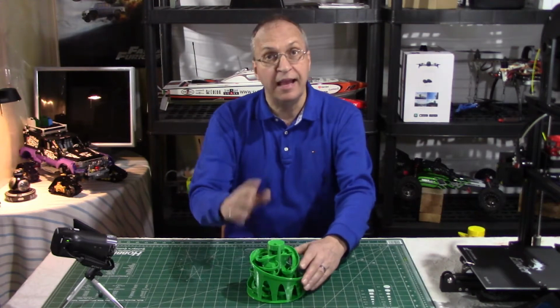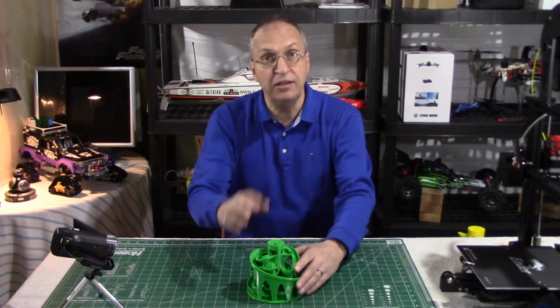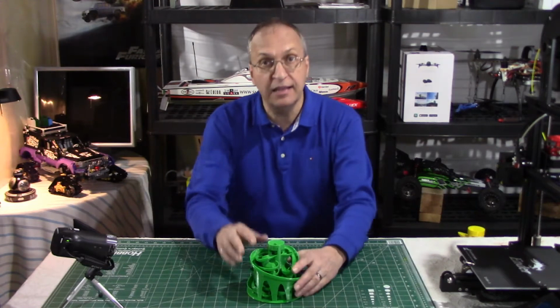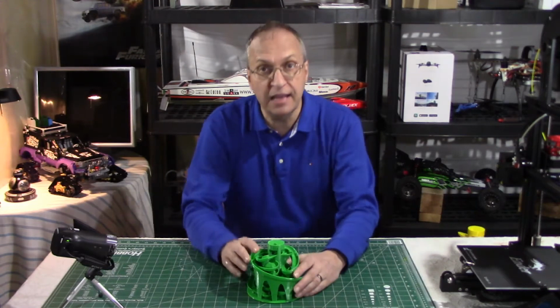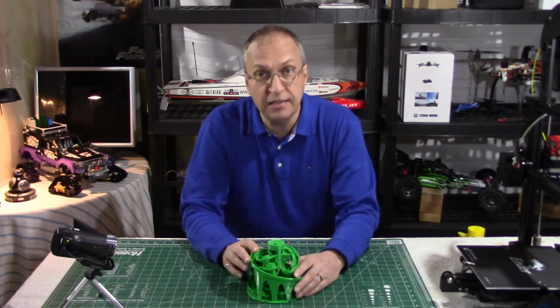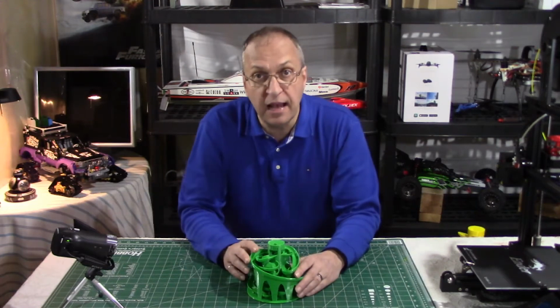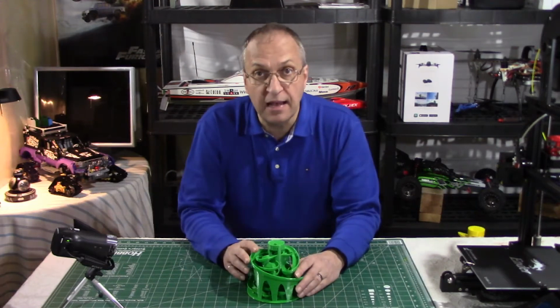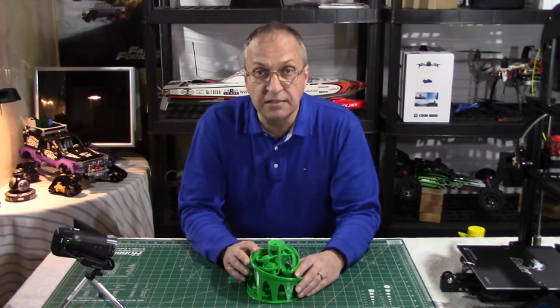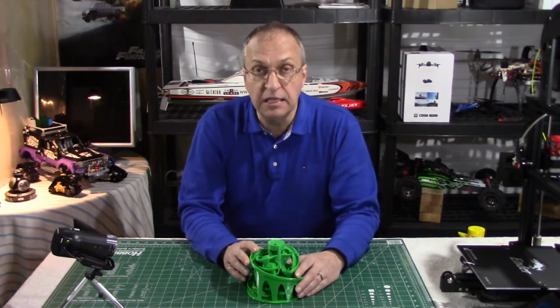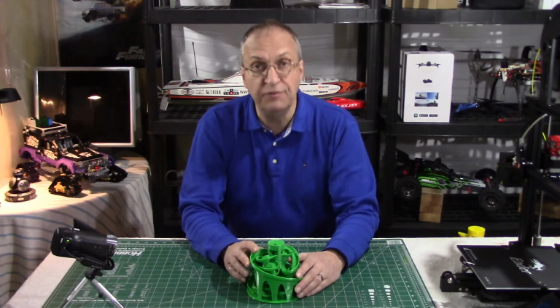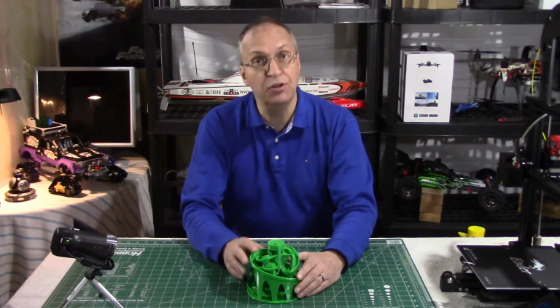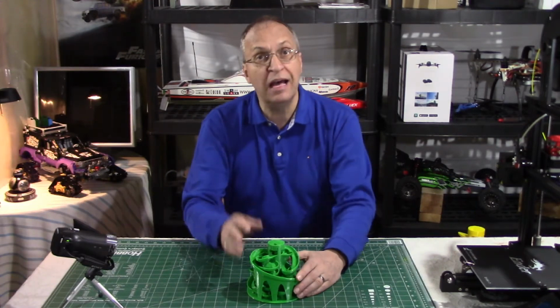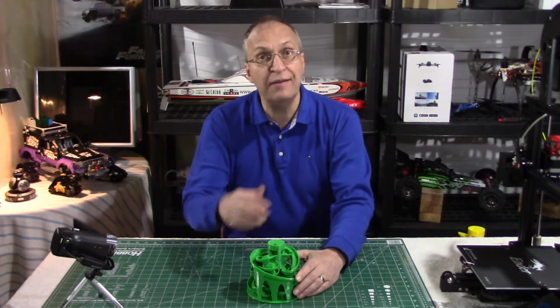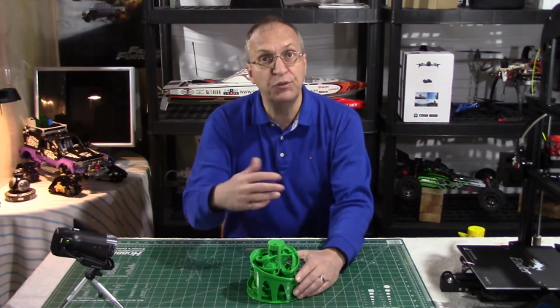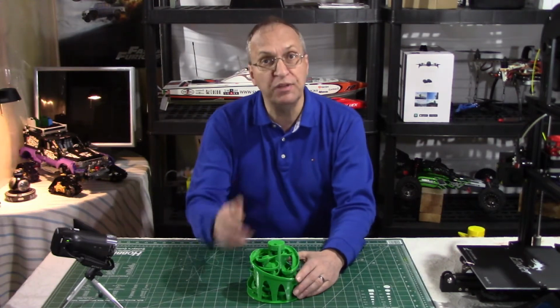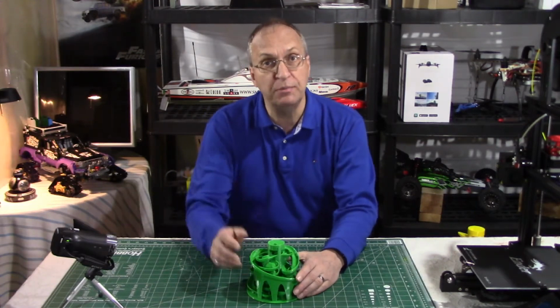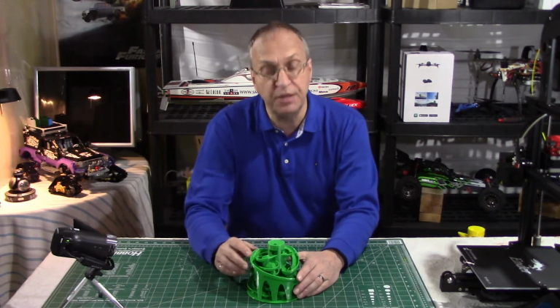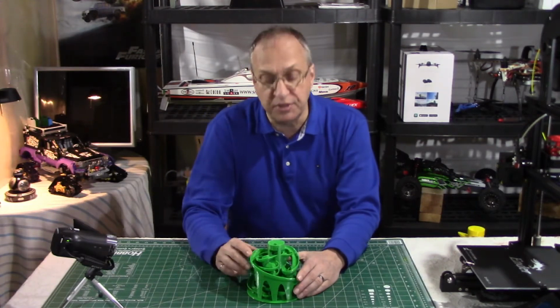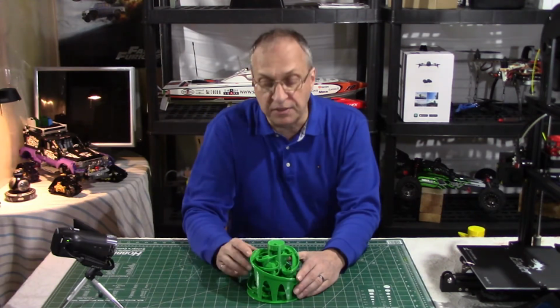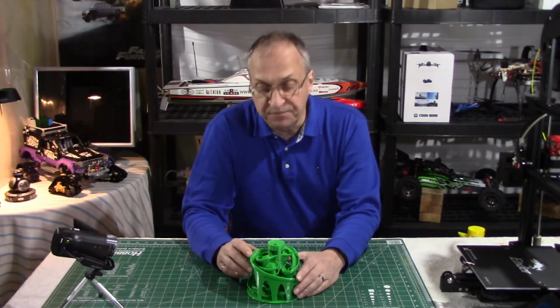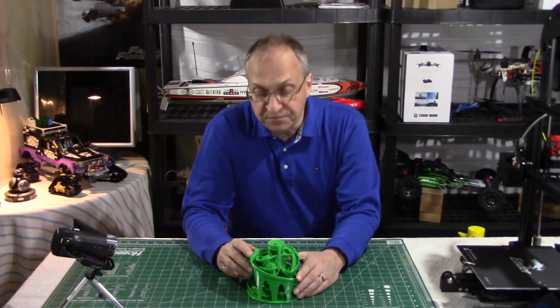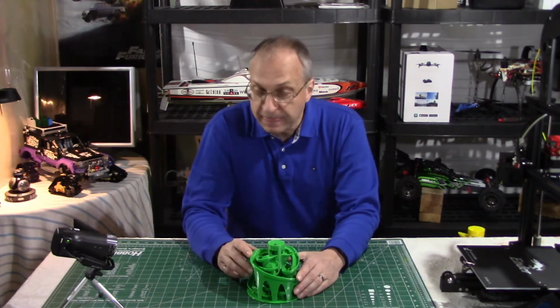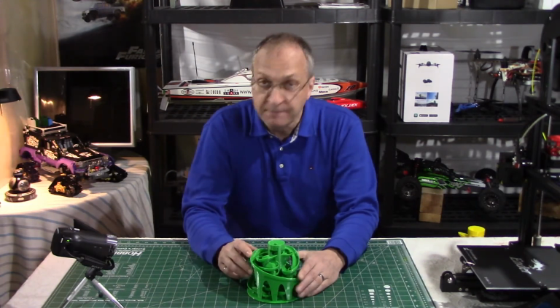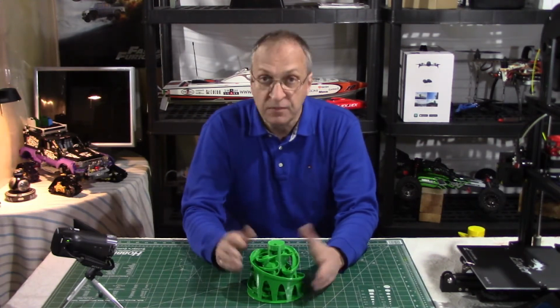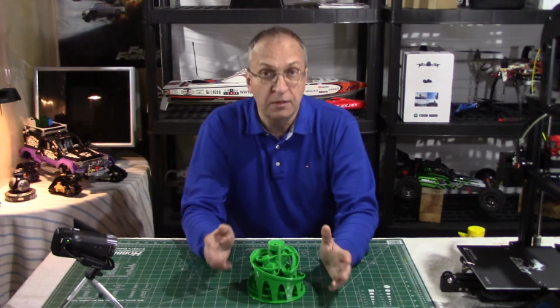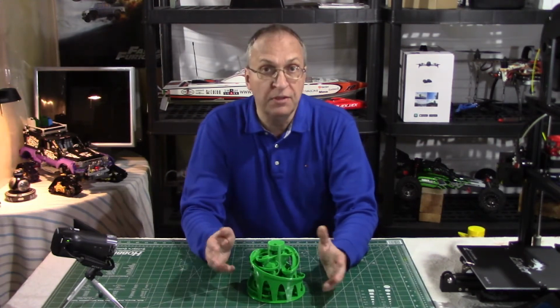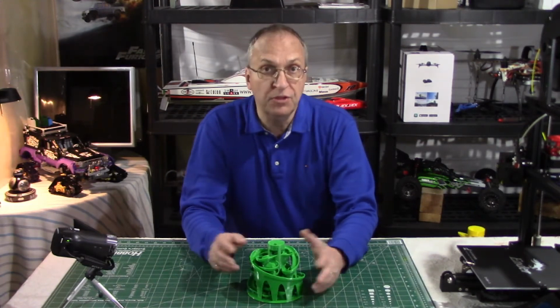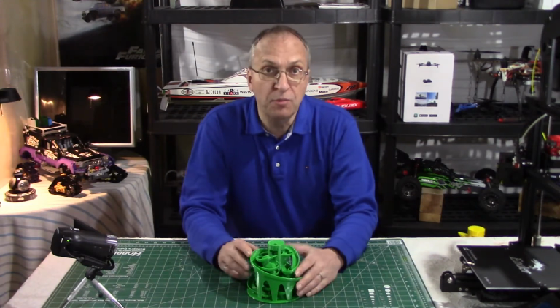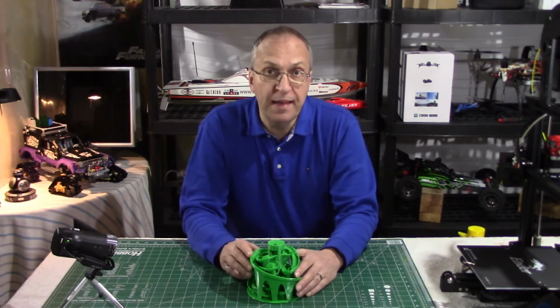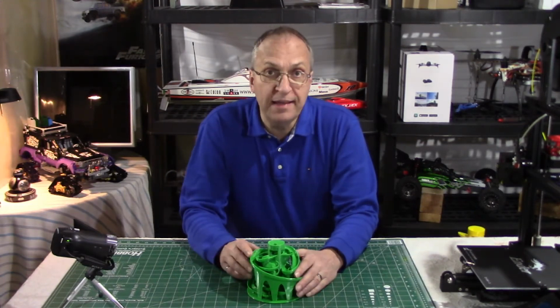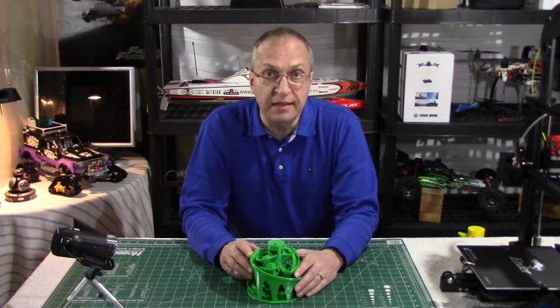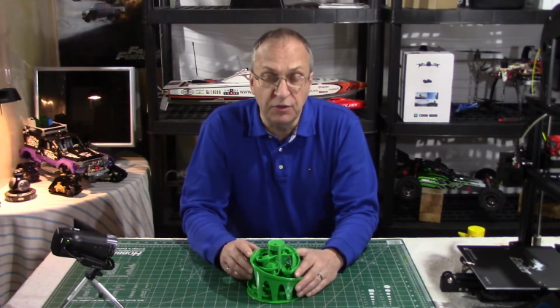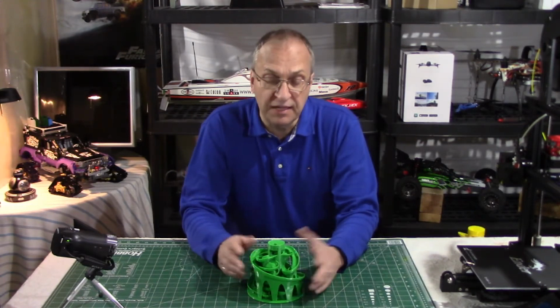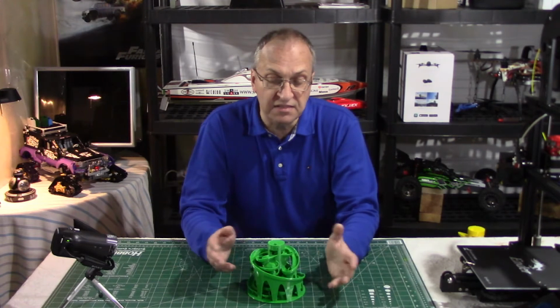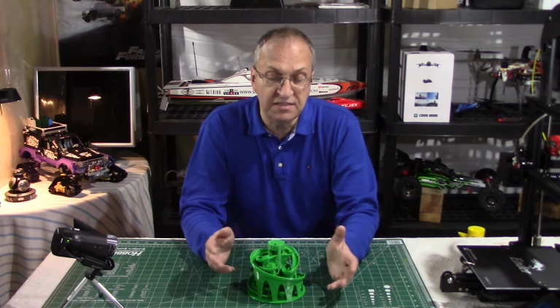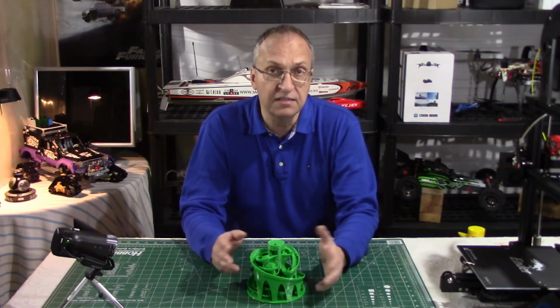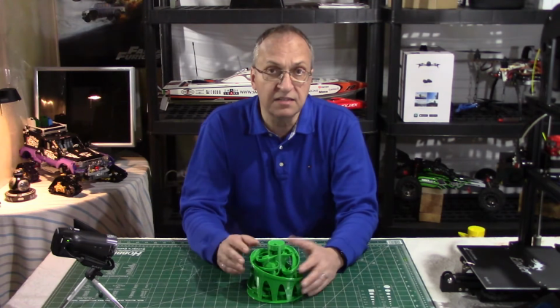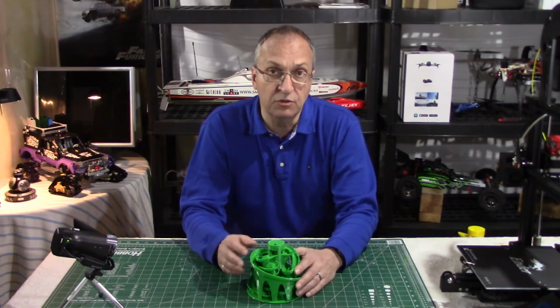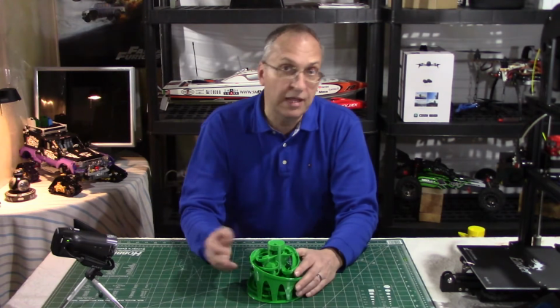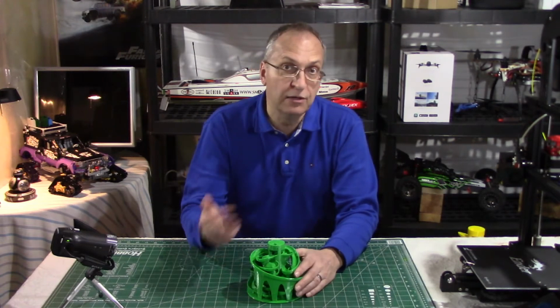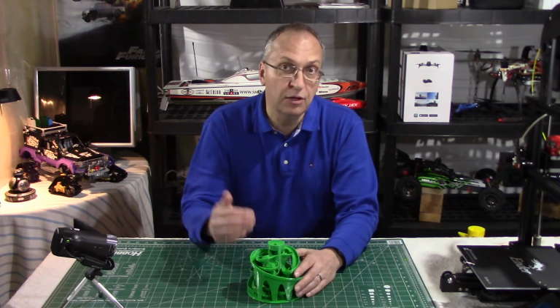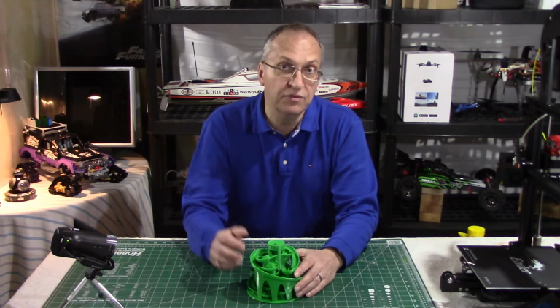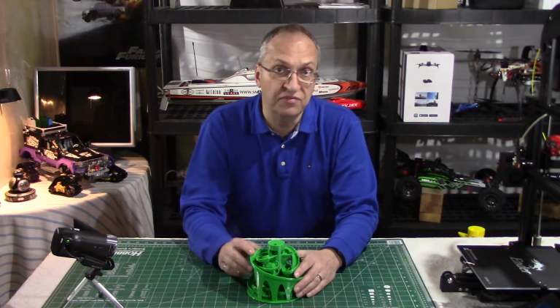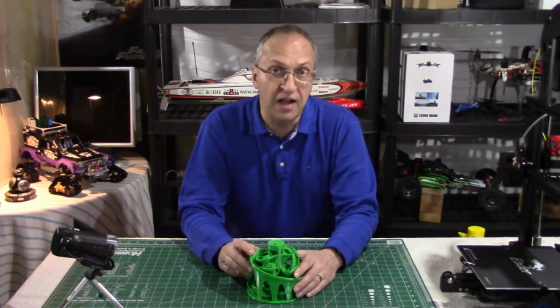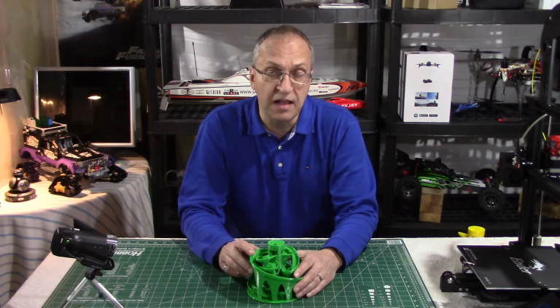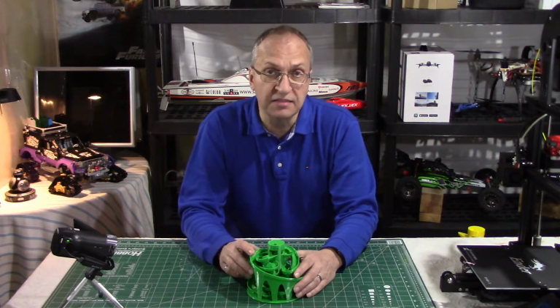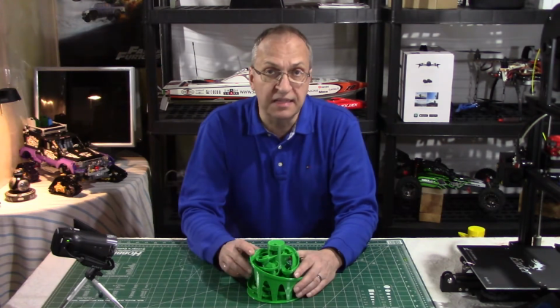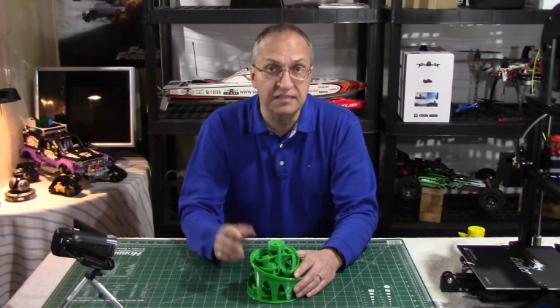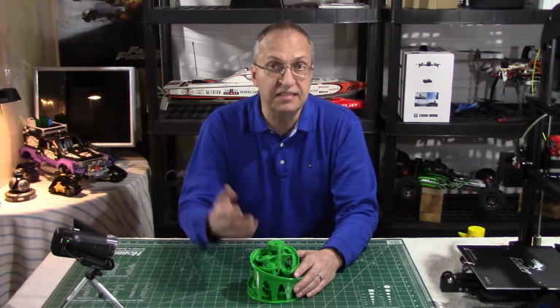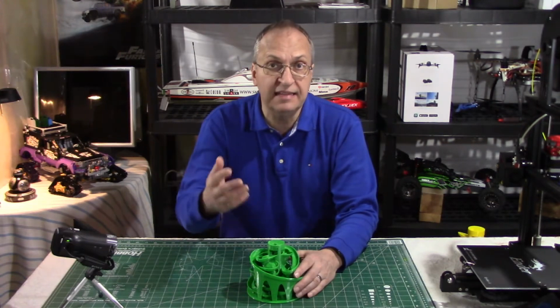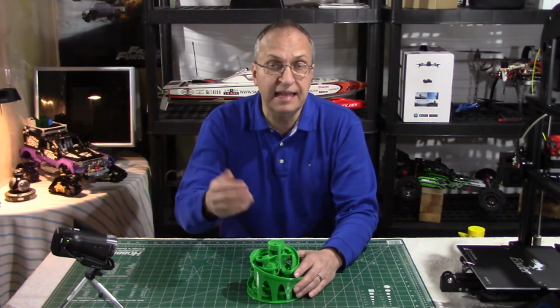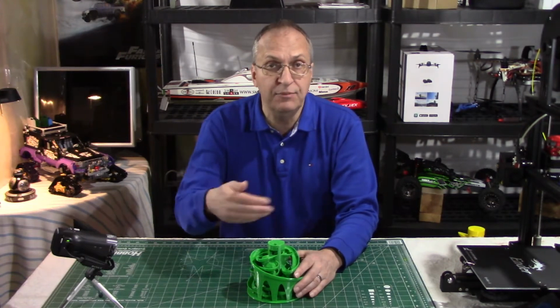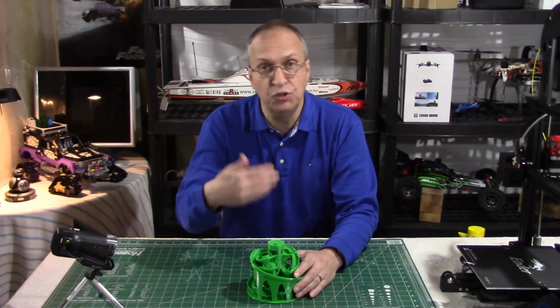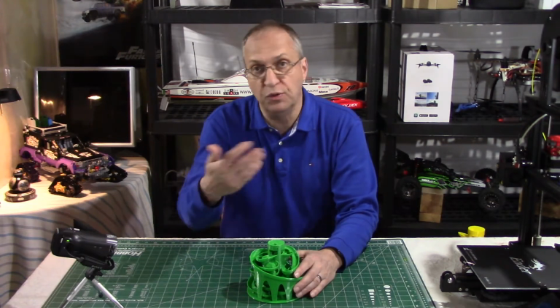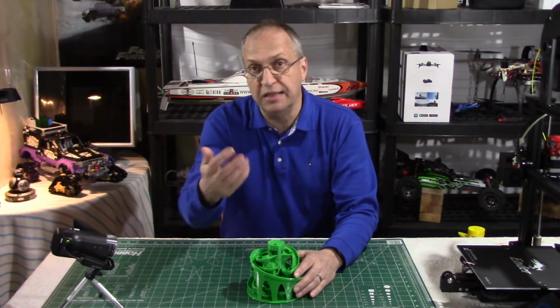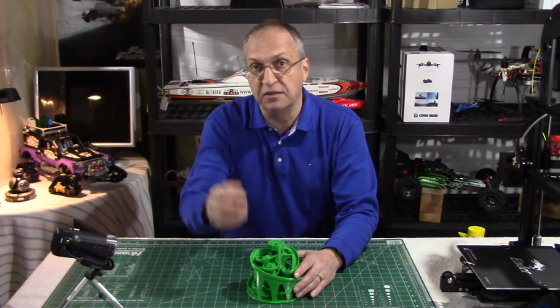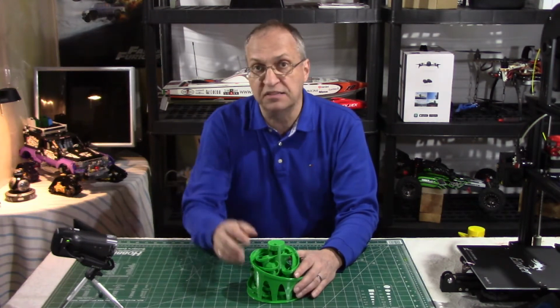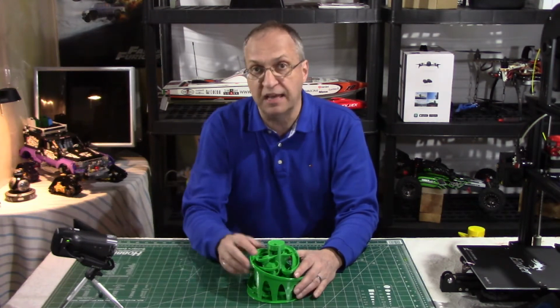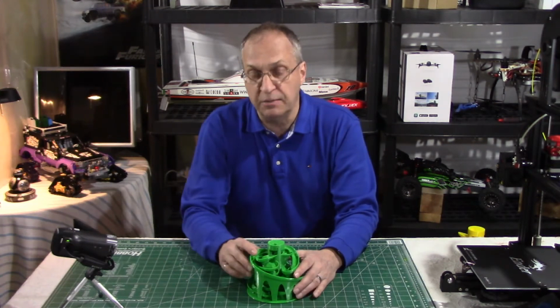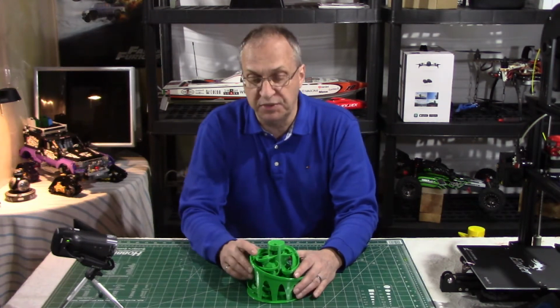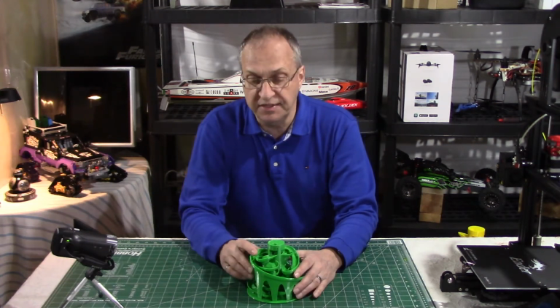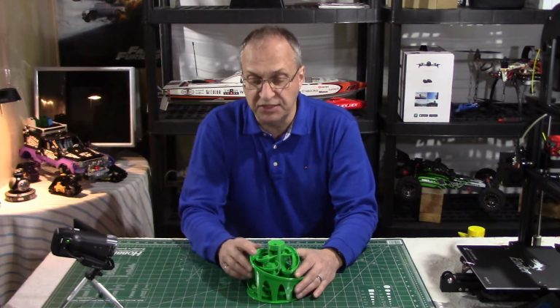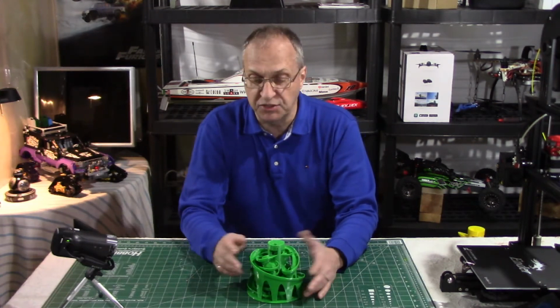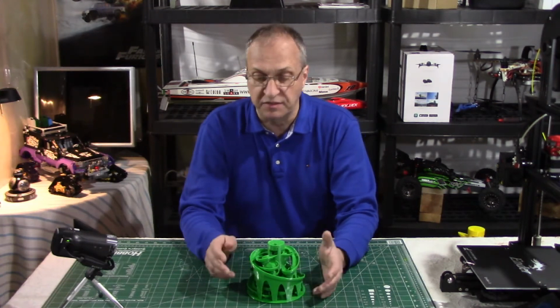And again guys, if you don't have a 3D printer, don't panic. You can still download the files and send them to an outside printing service.